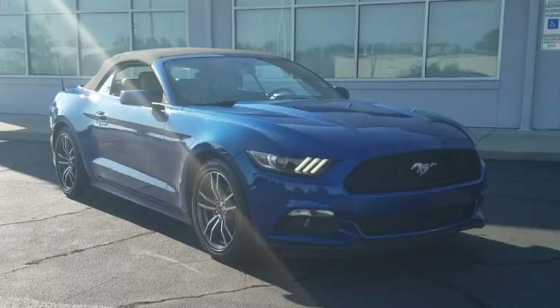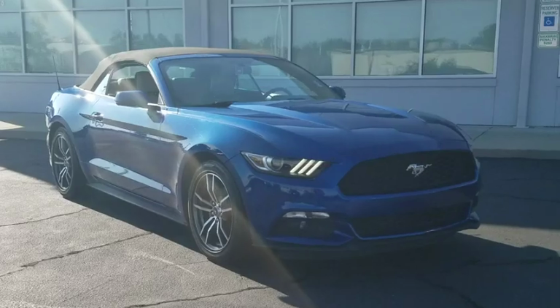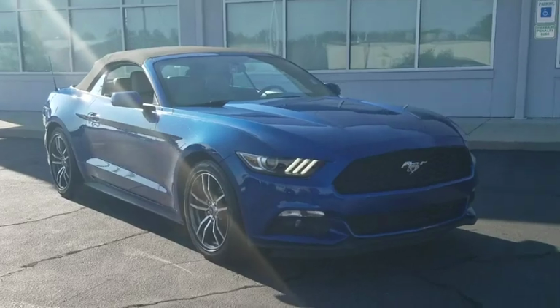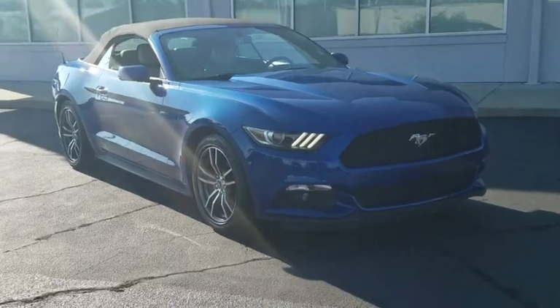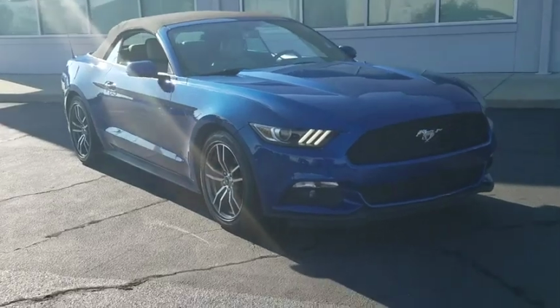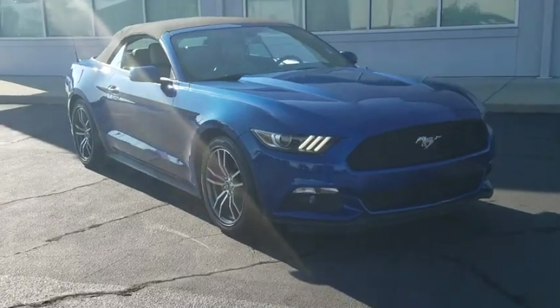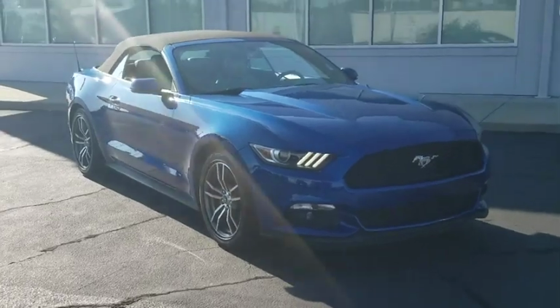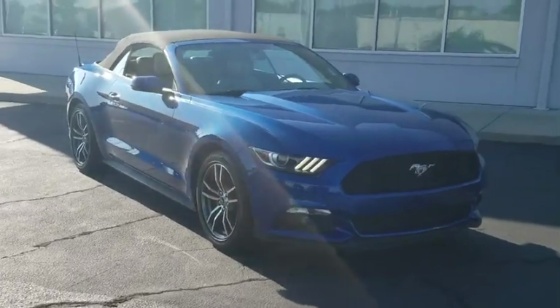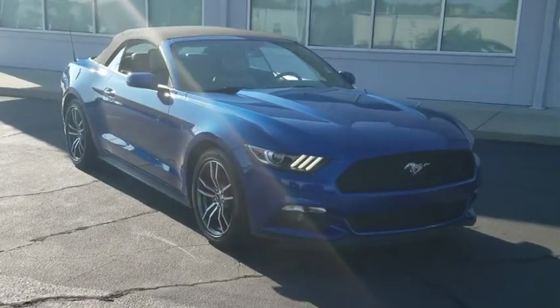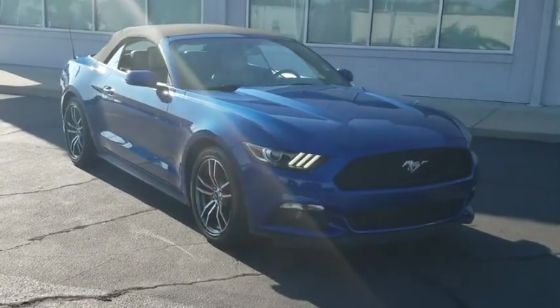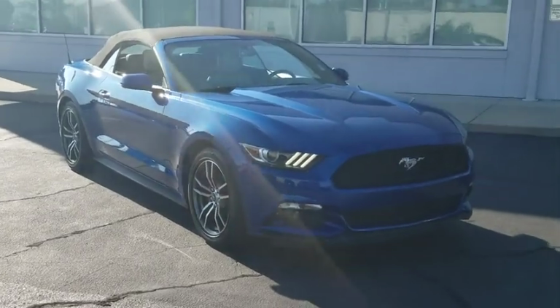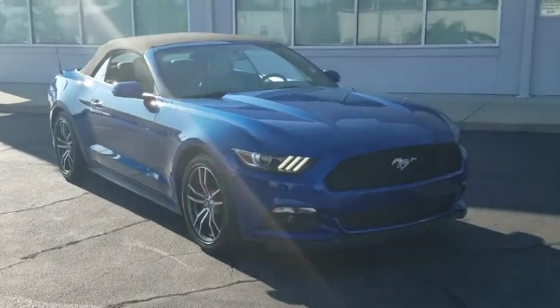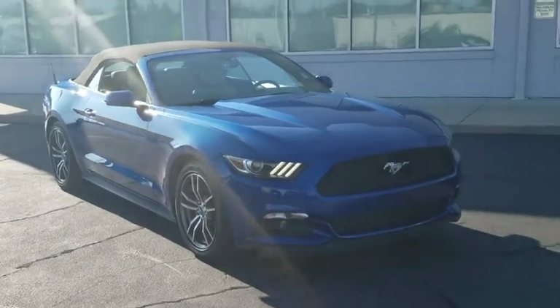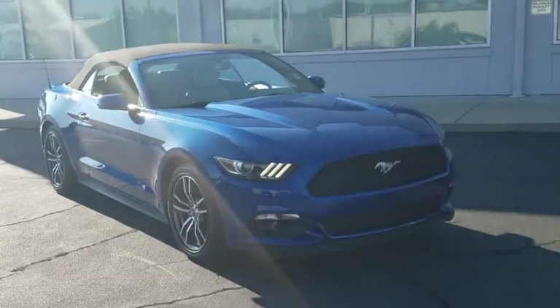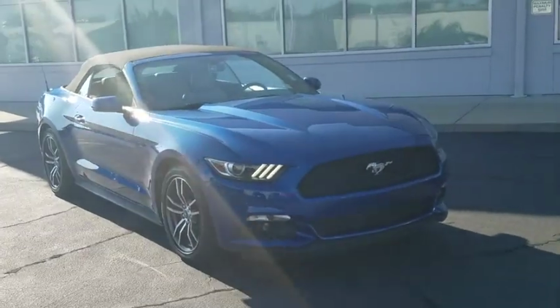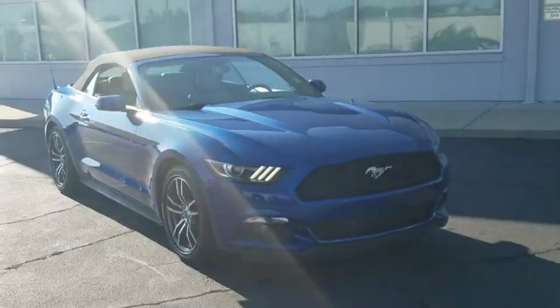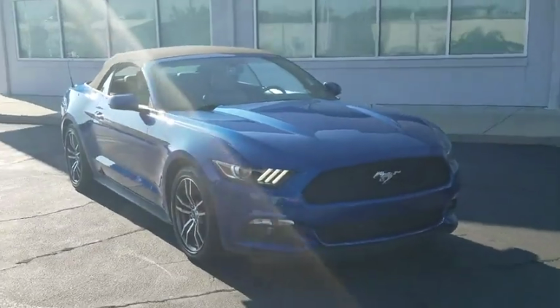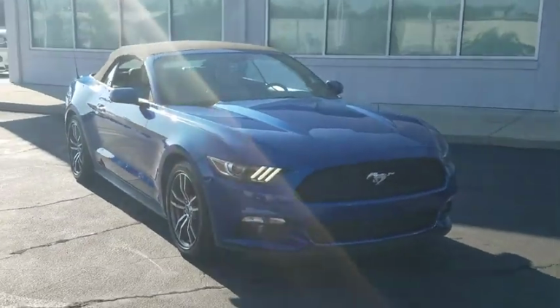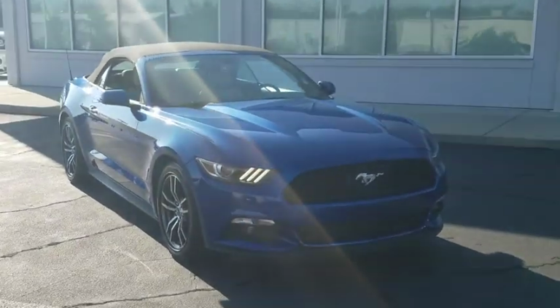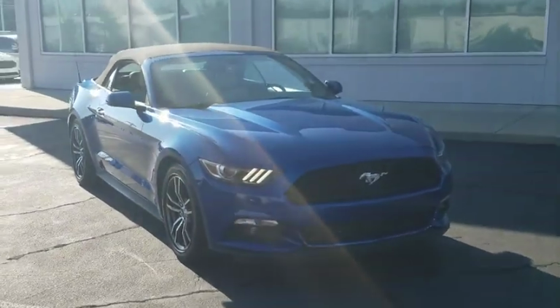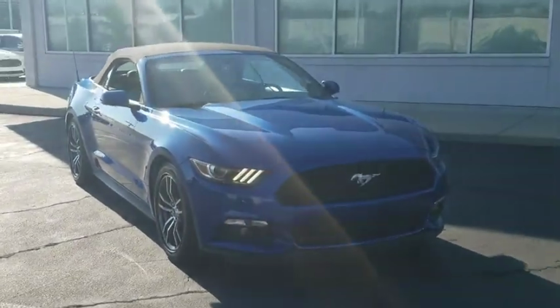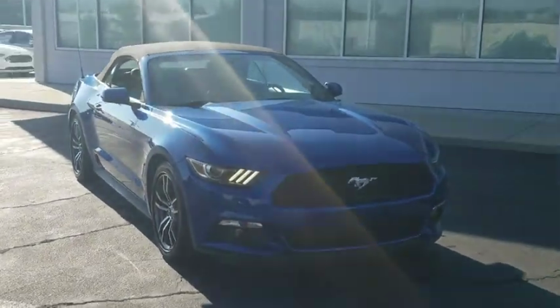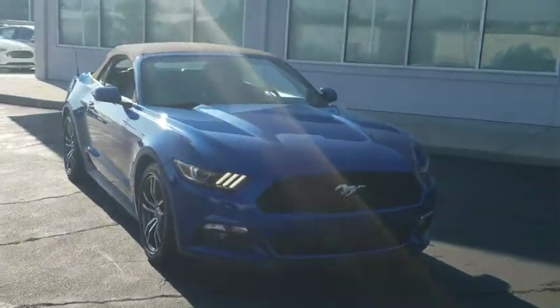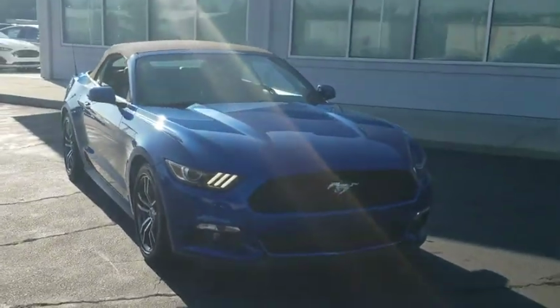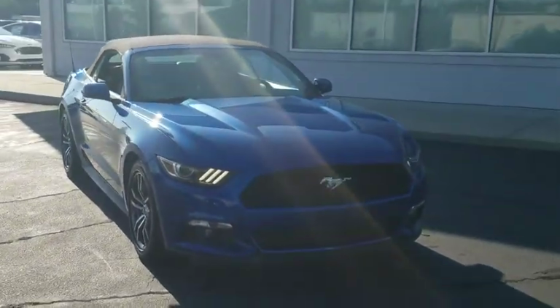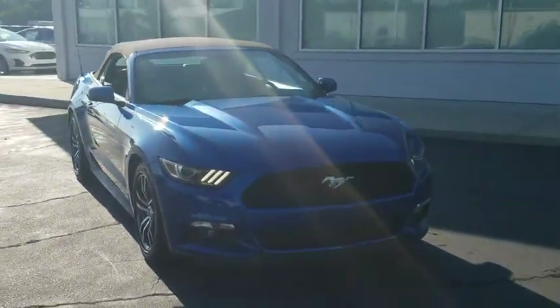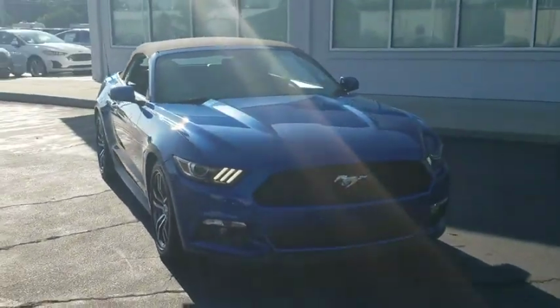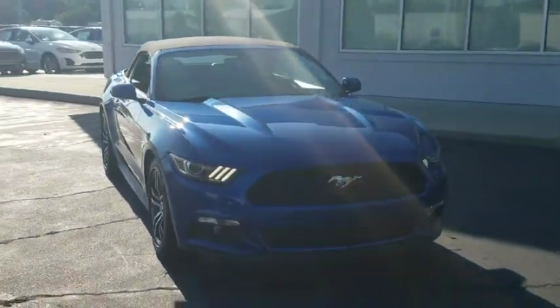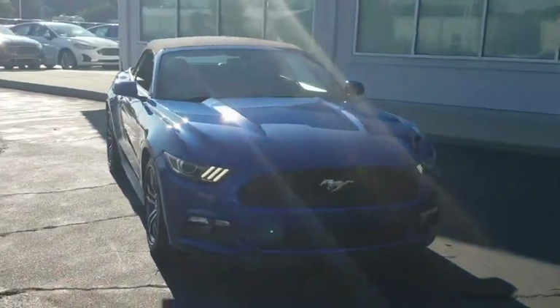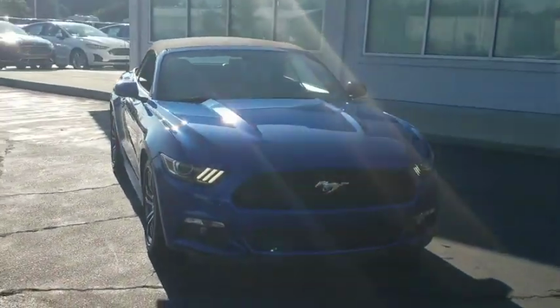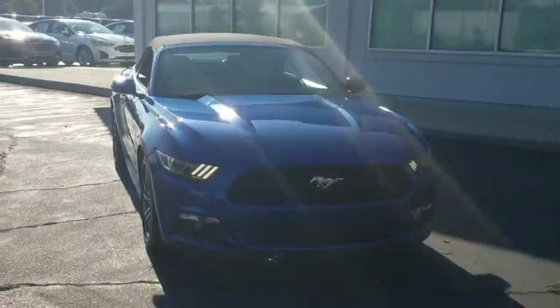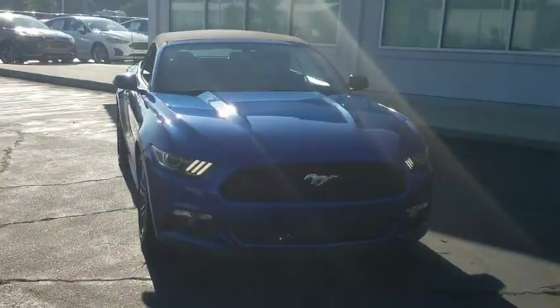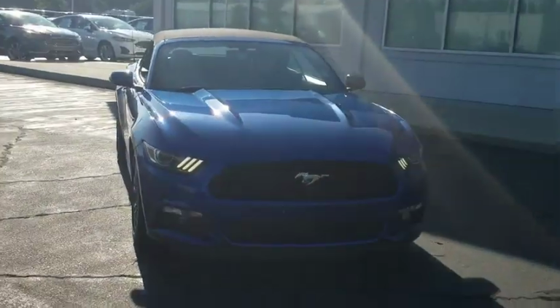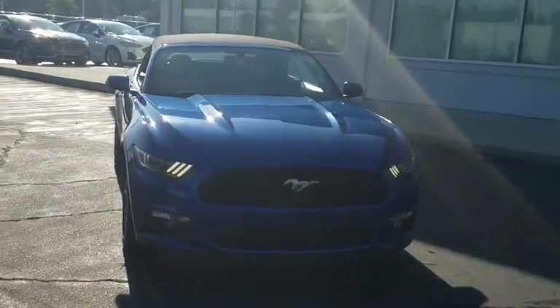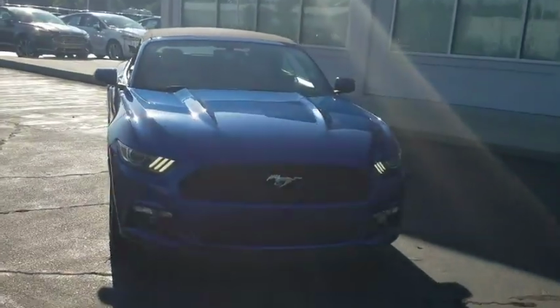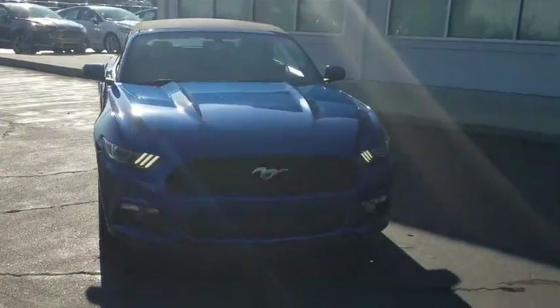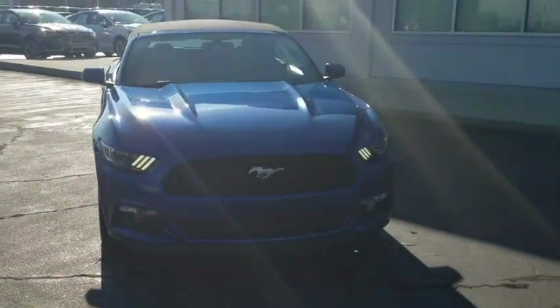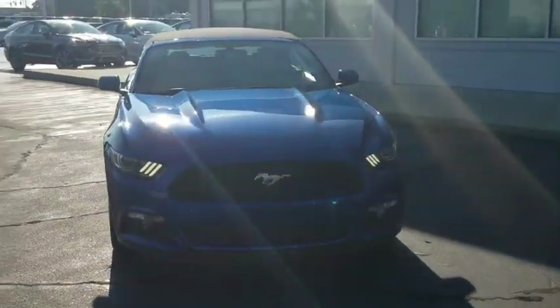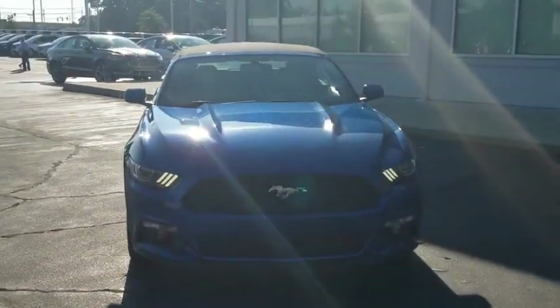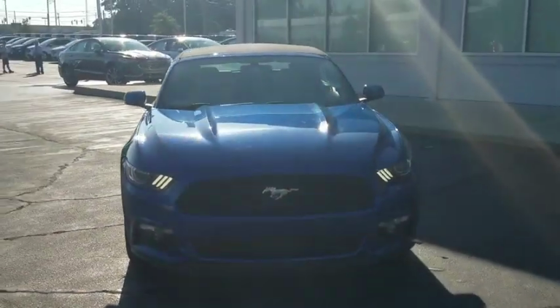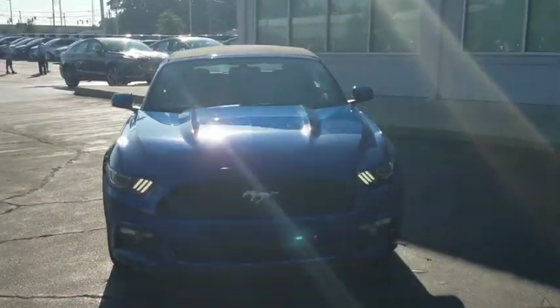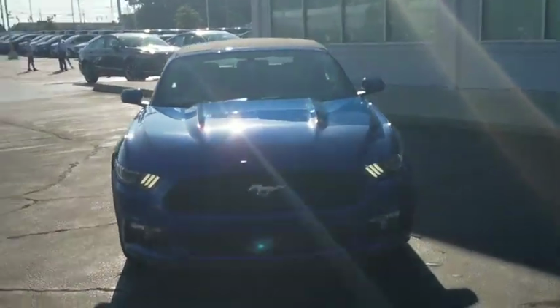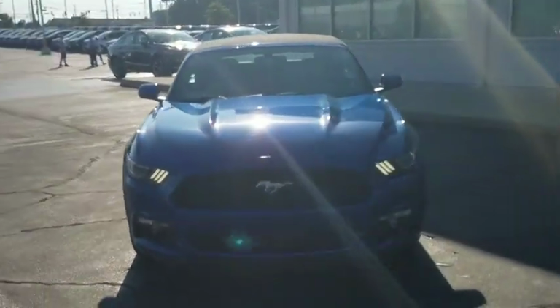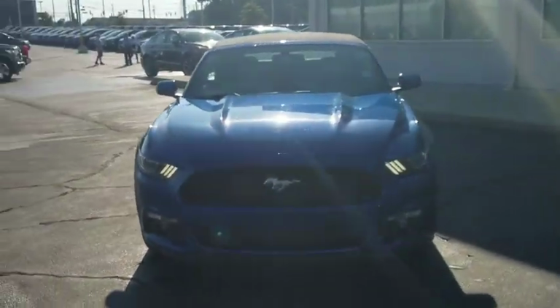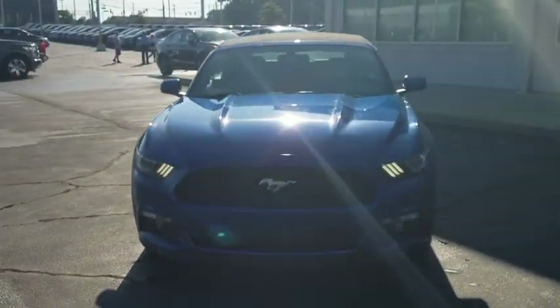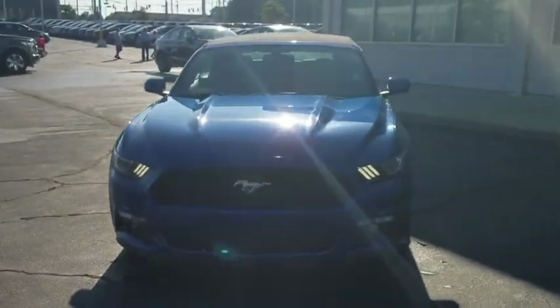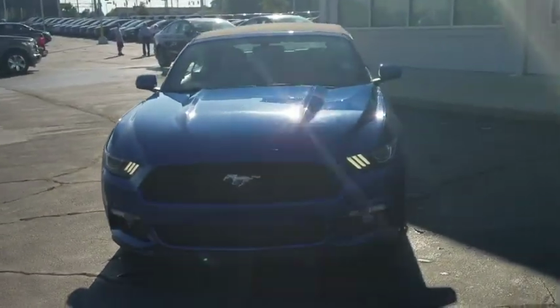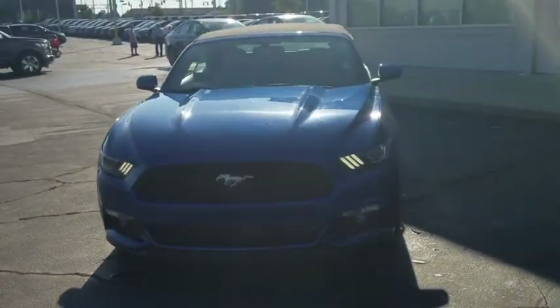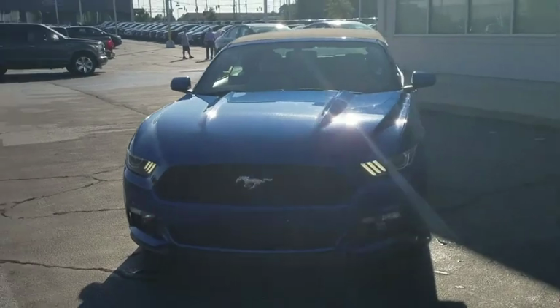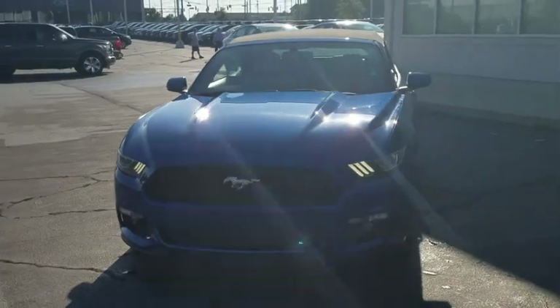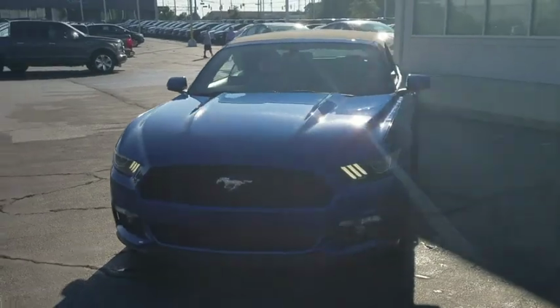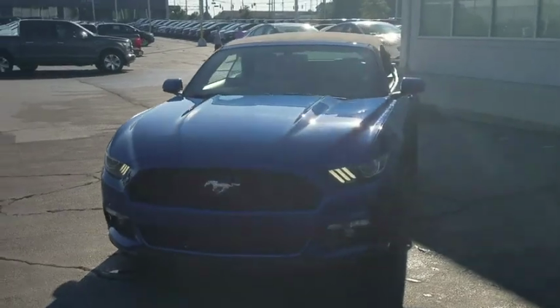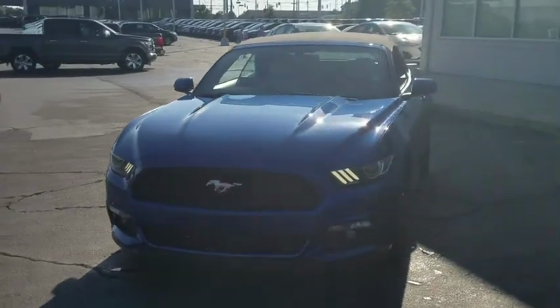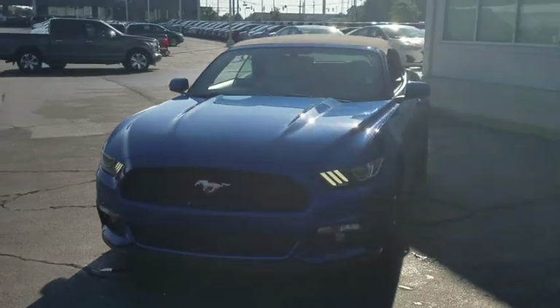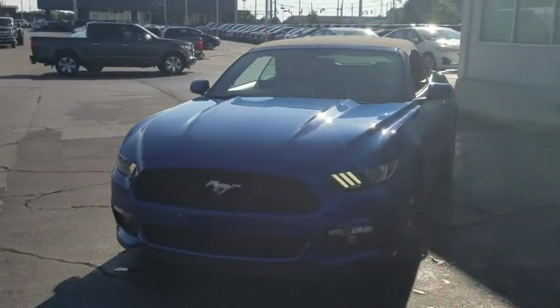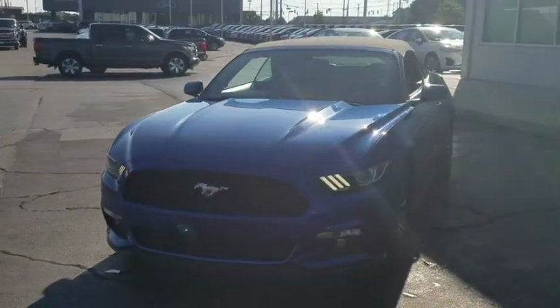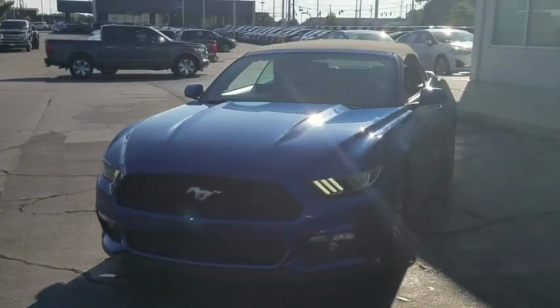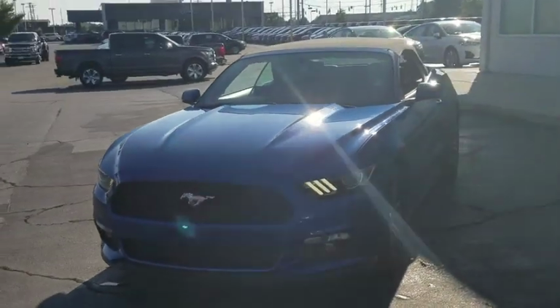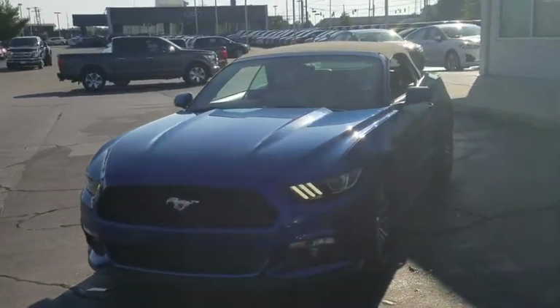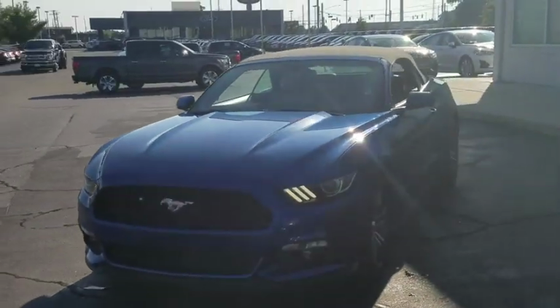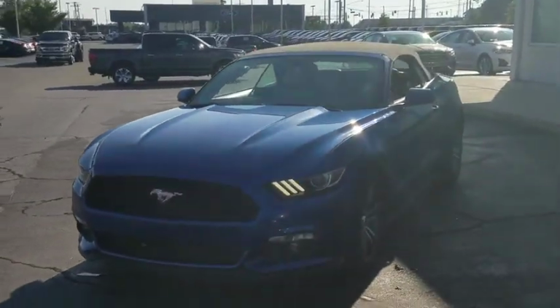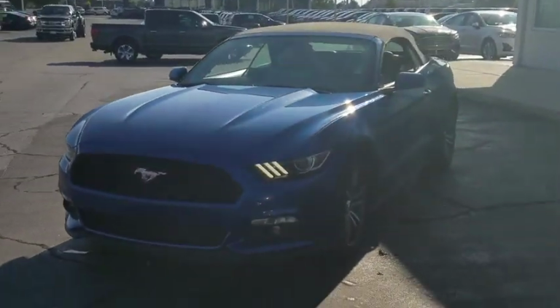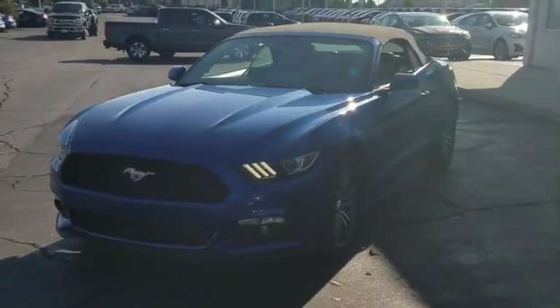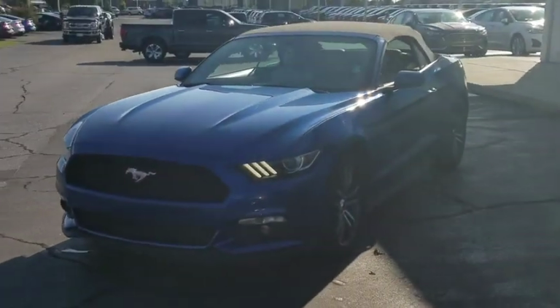Take a ride in the 2017 Ford Mustang. The Mustang is race-worthy and ready for the track.